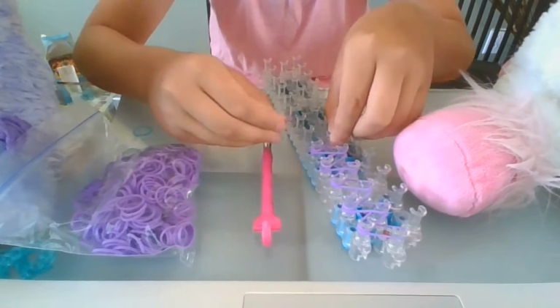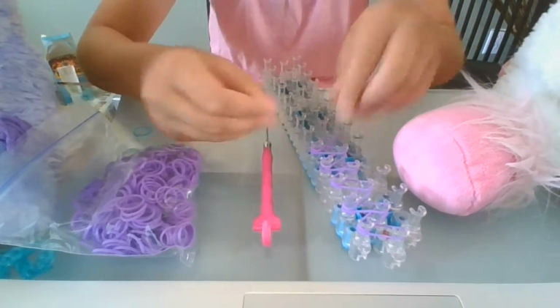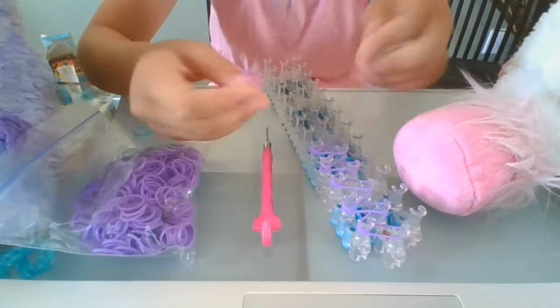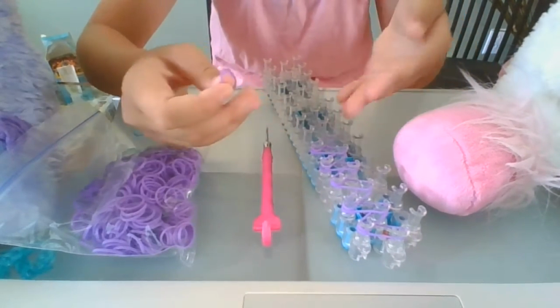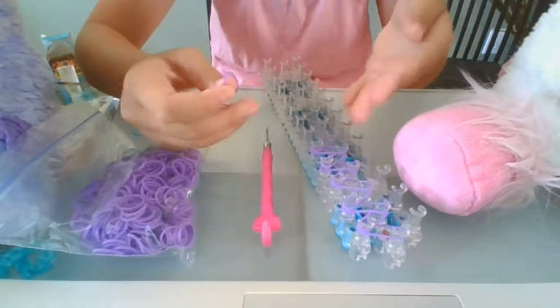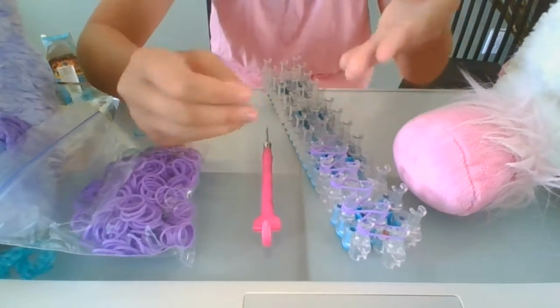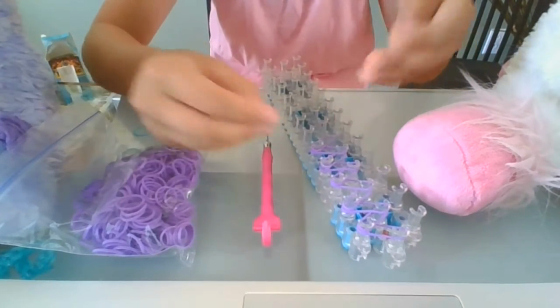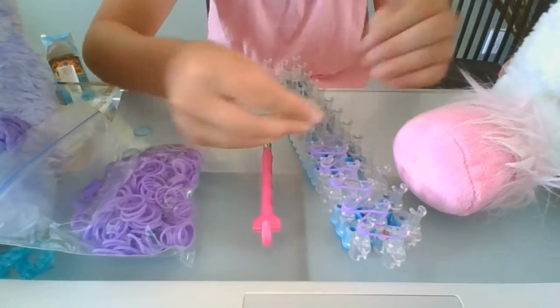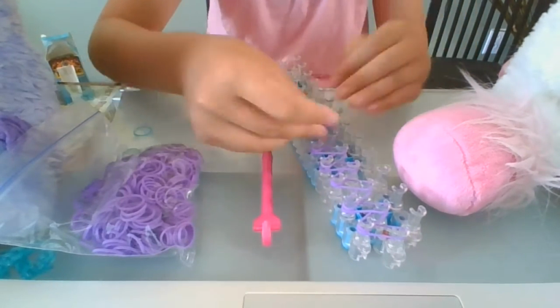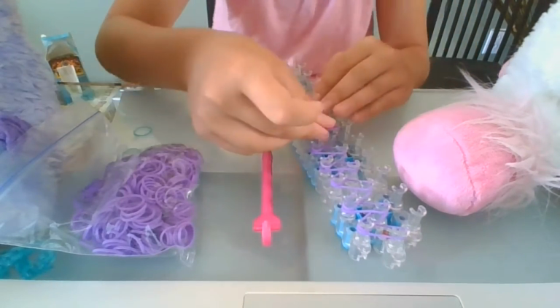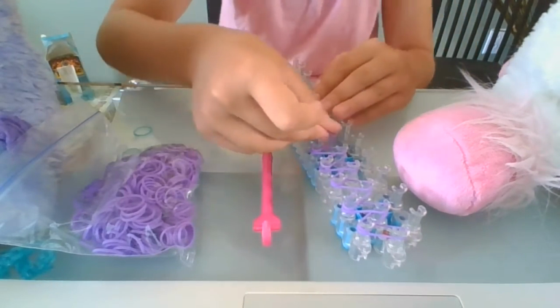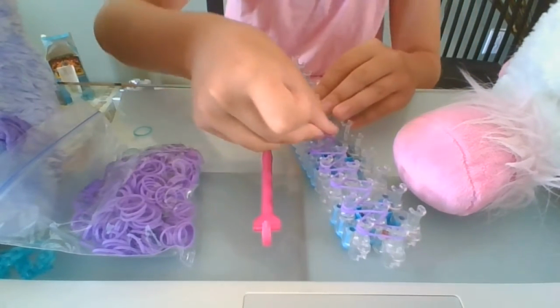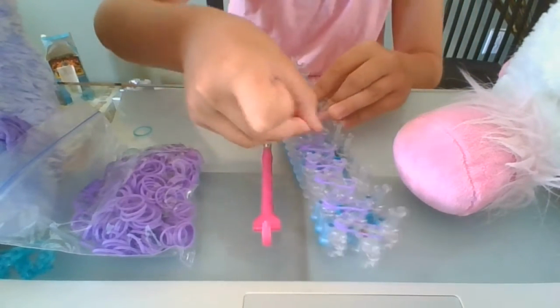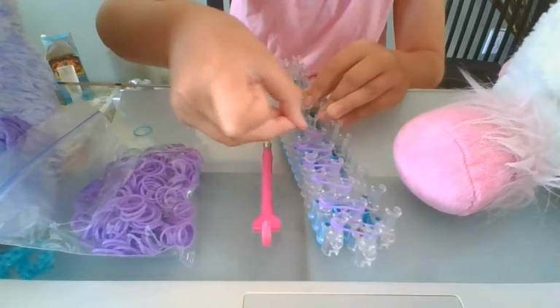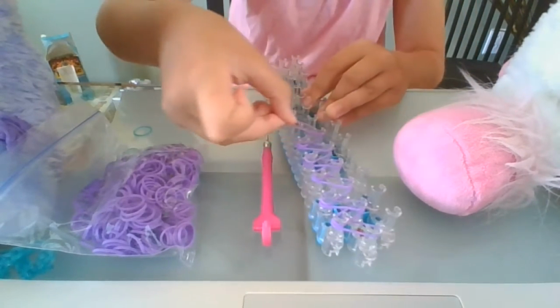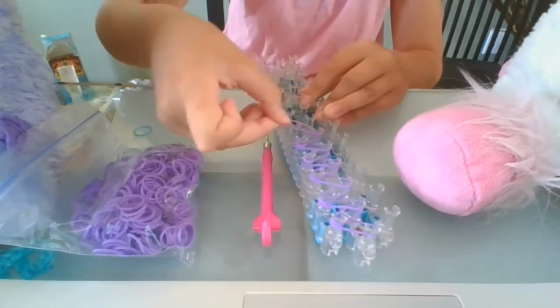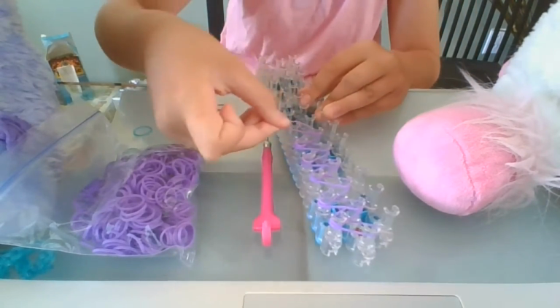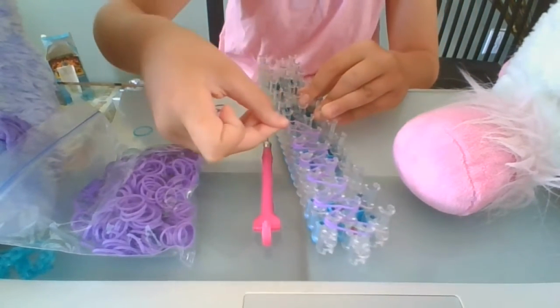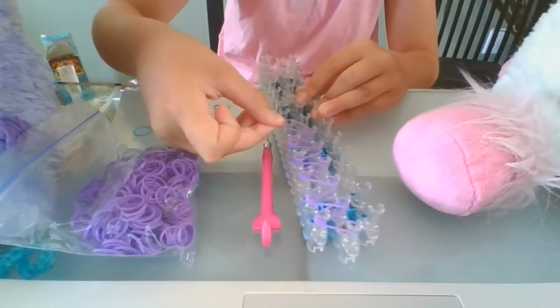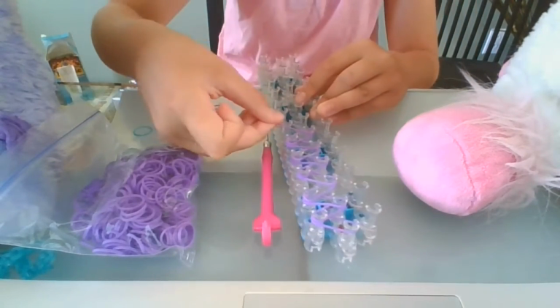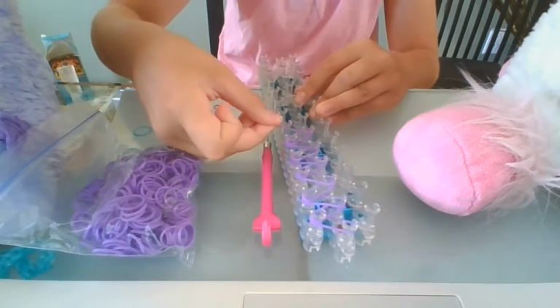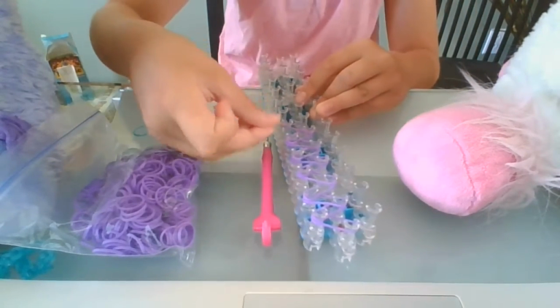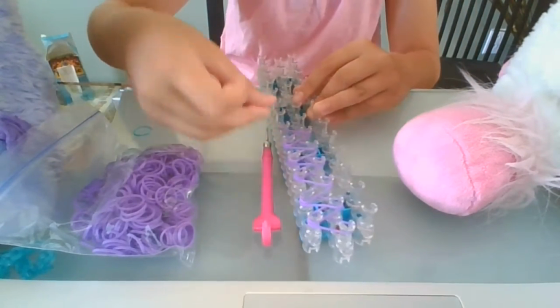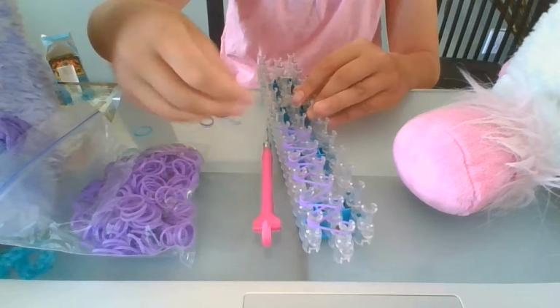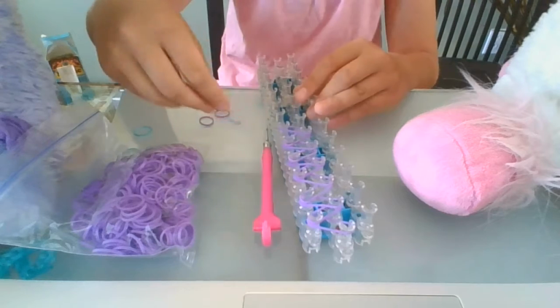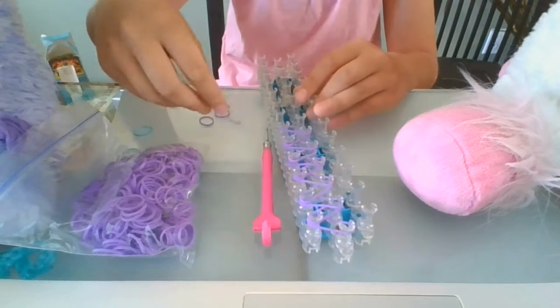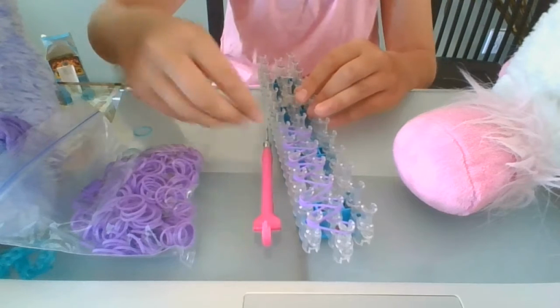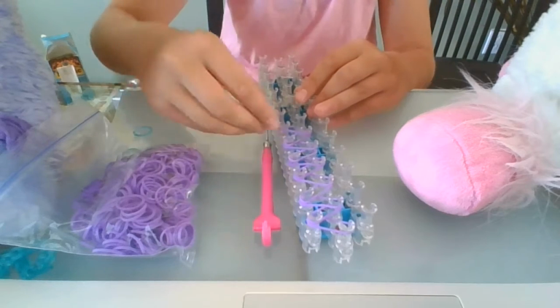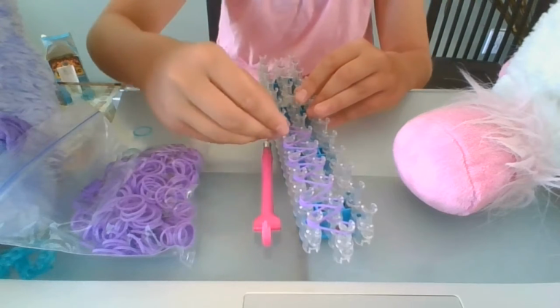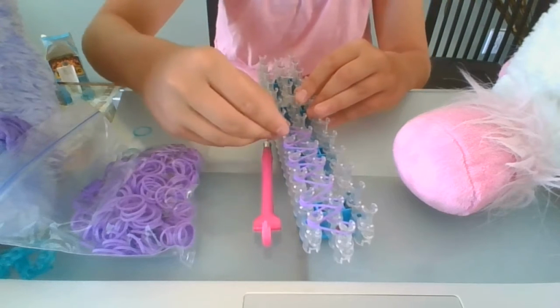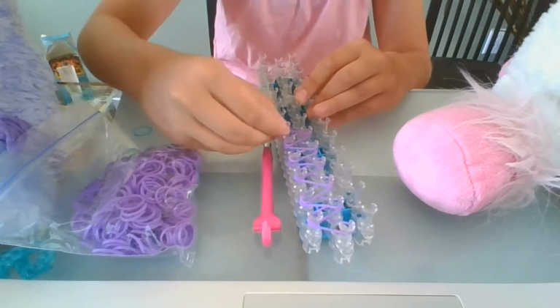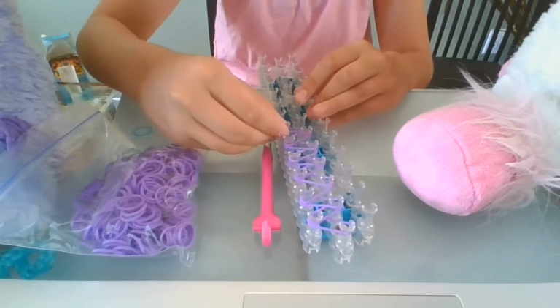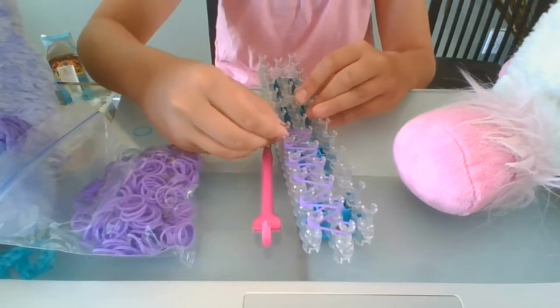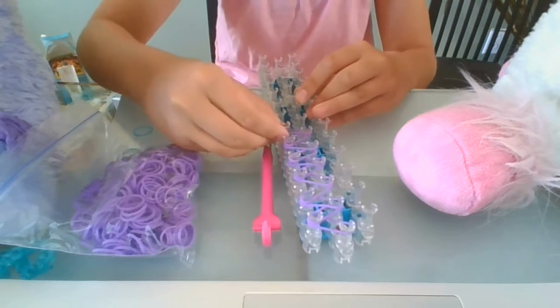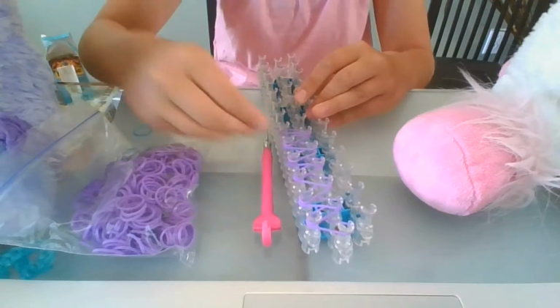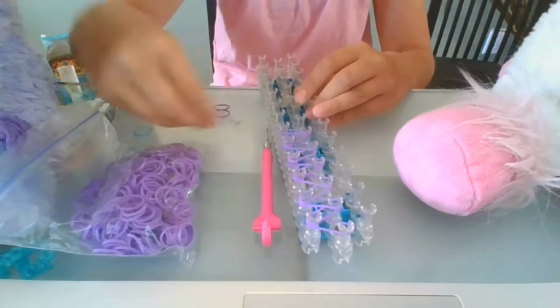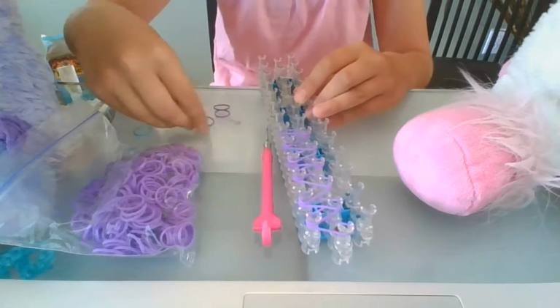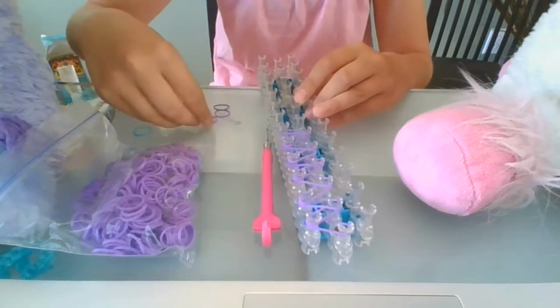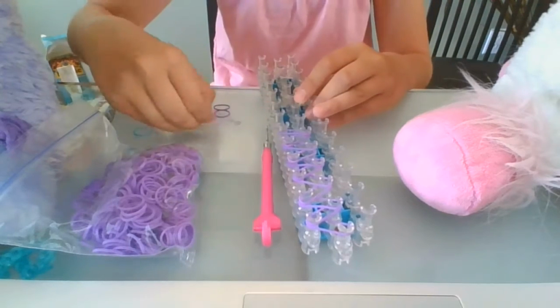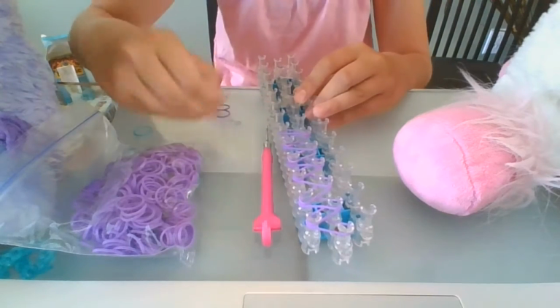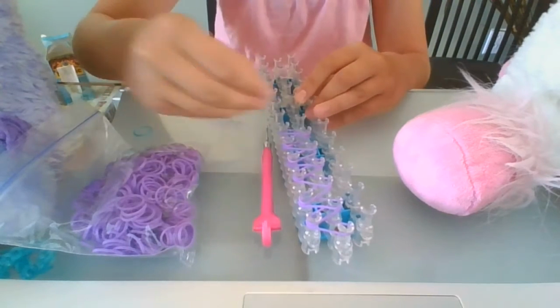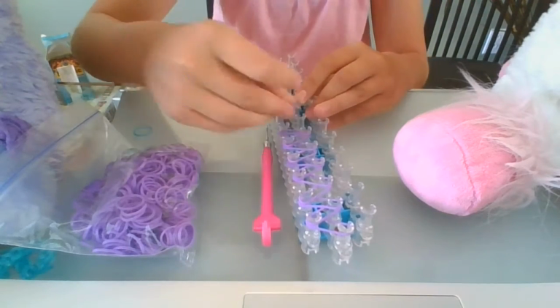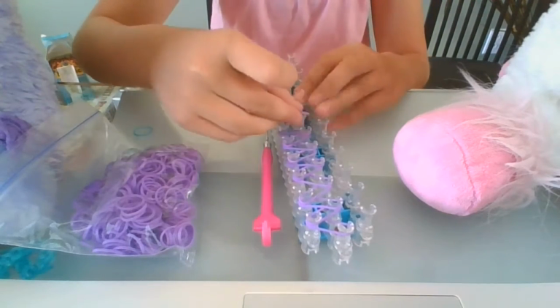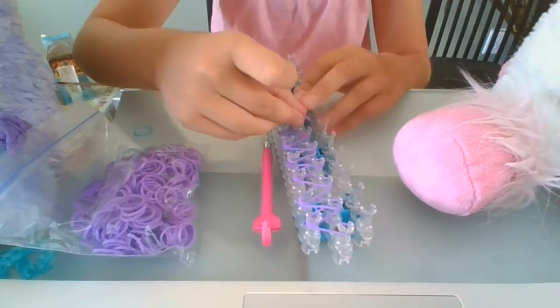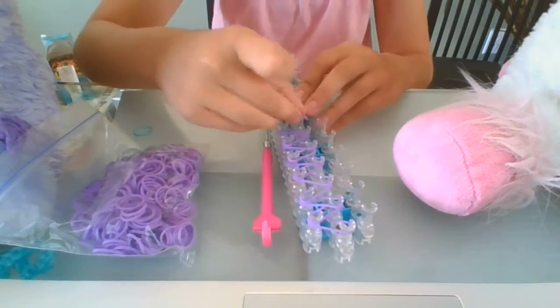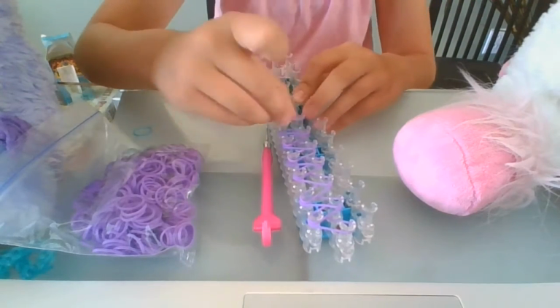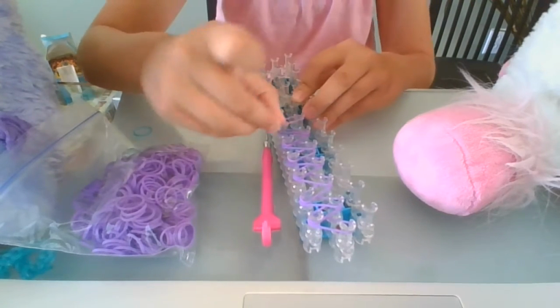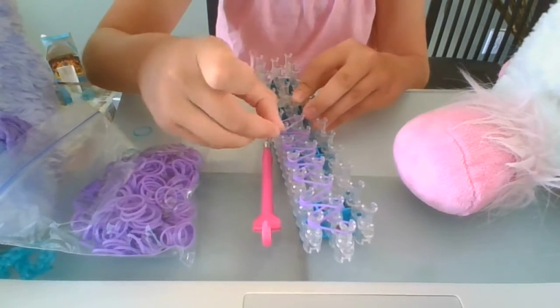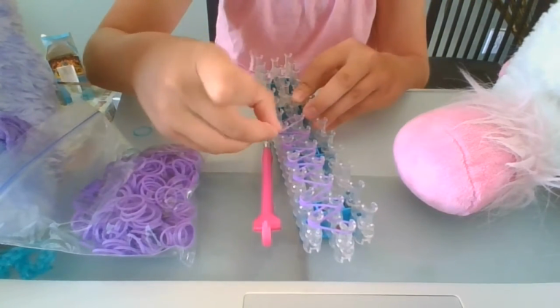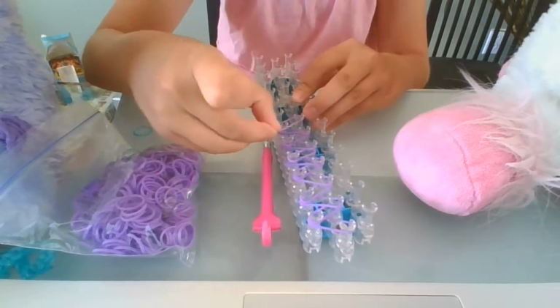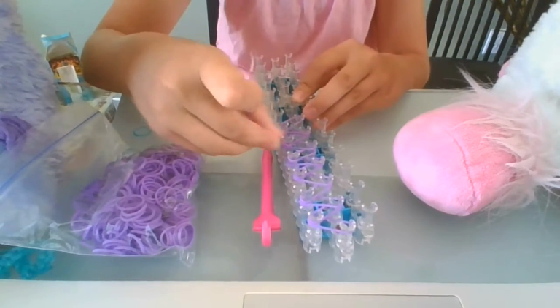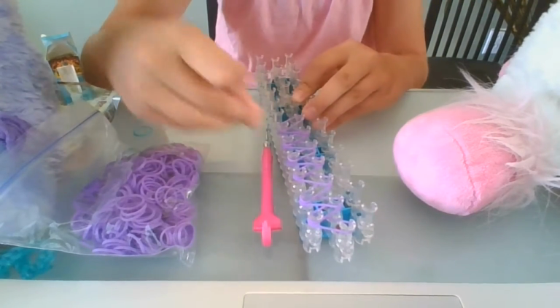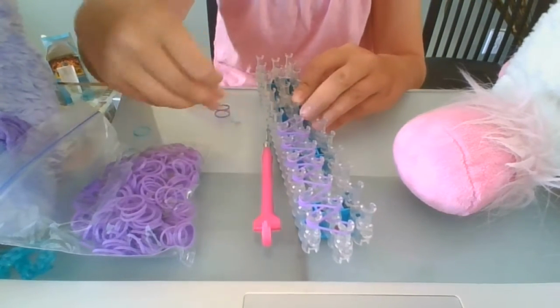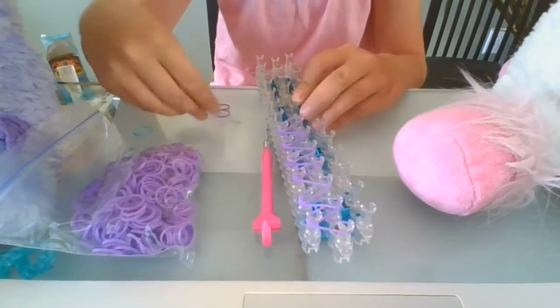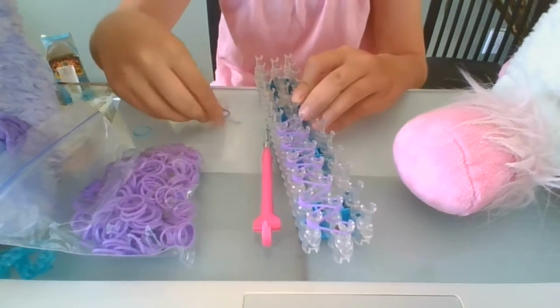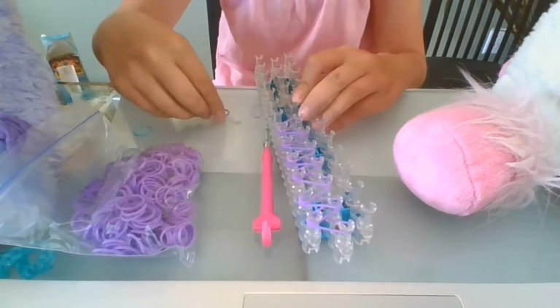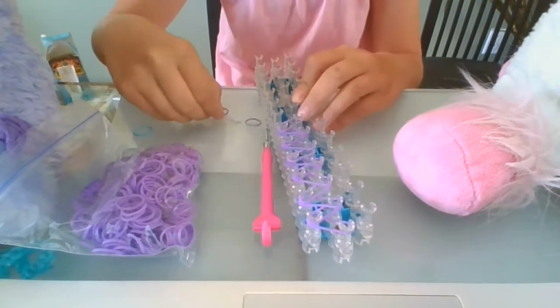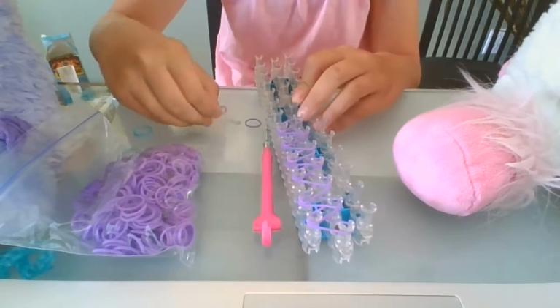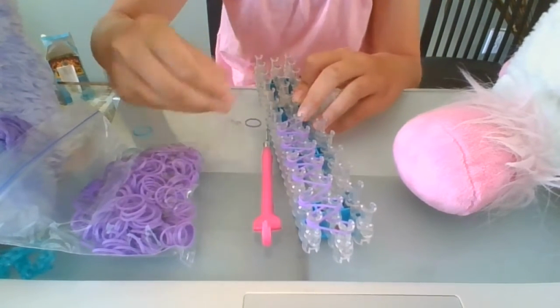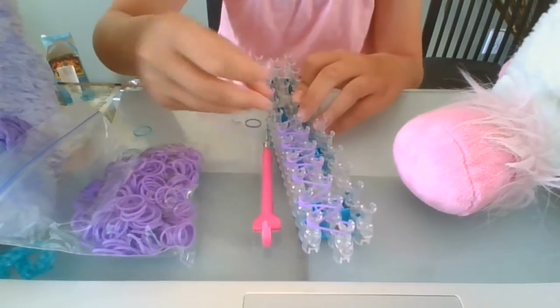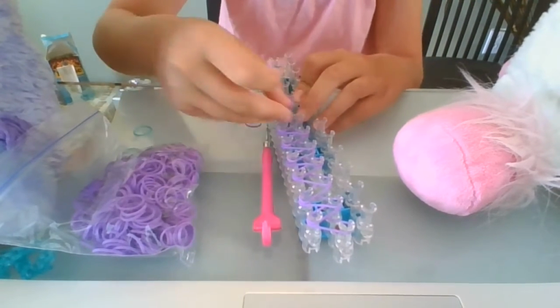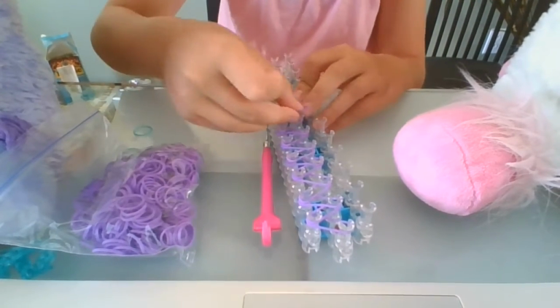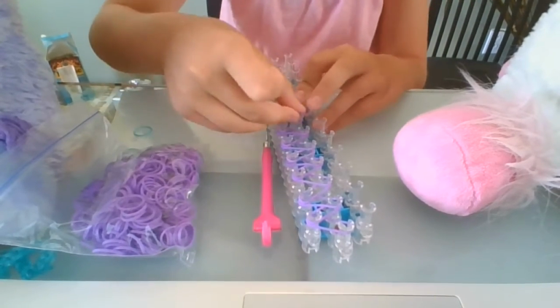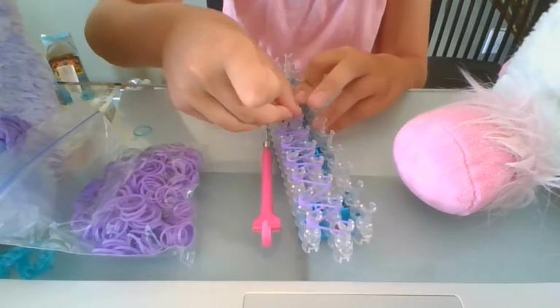Also, push your bands down as you do it. Keep them on there but push them down because it makes it easier to put the next band on.